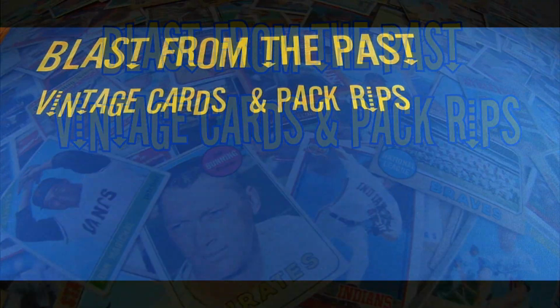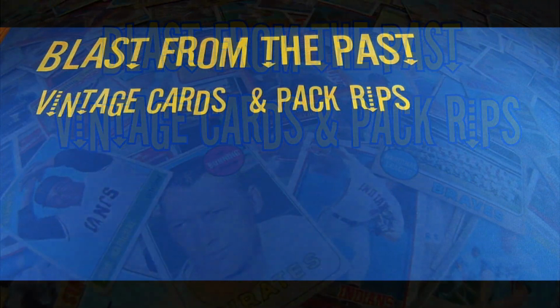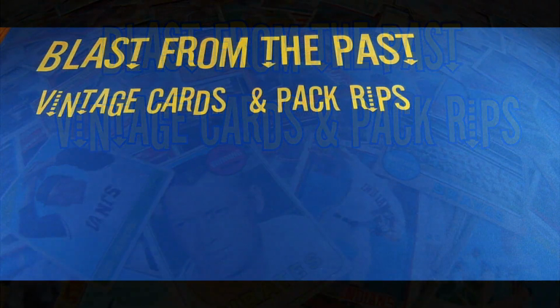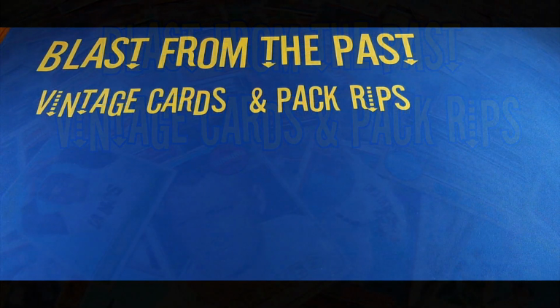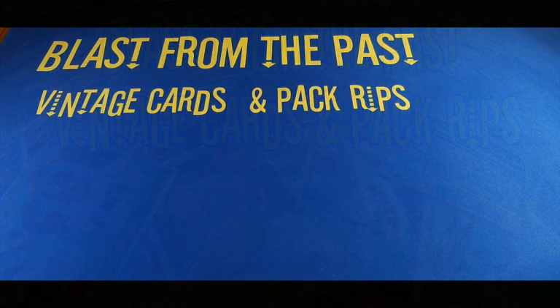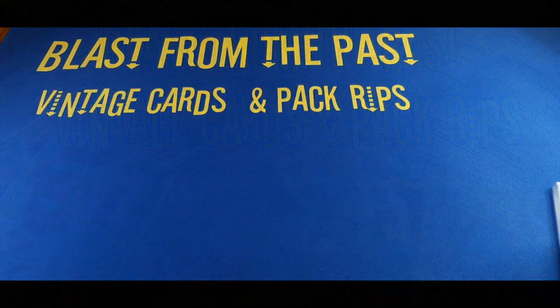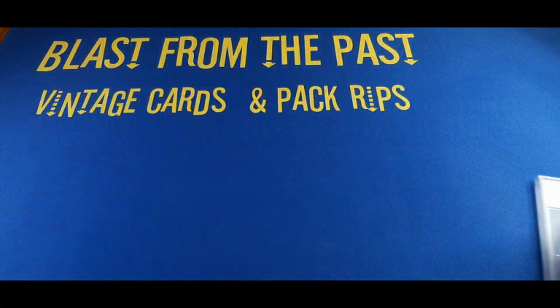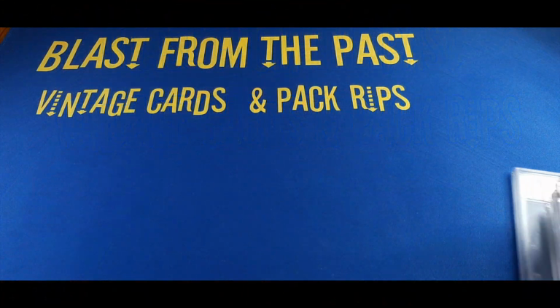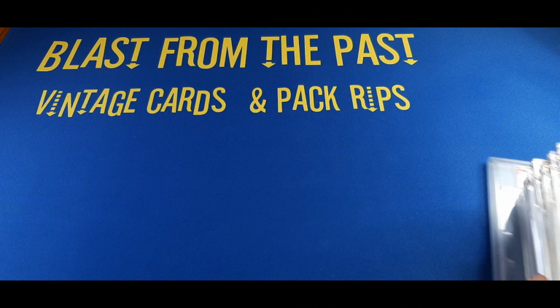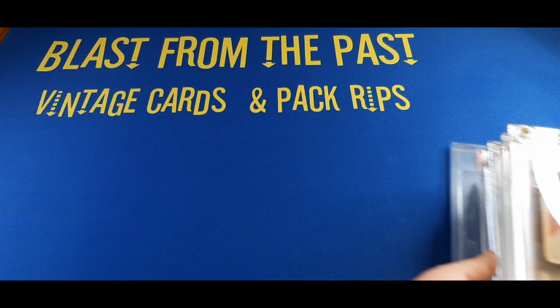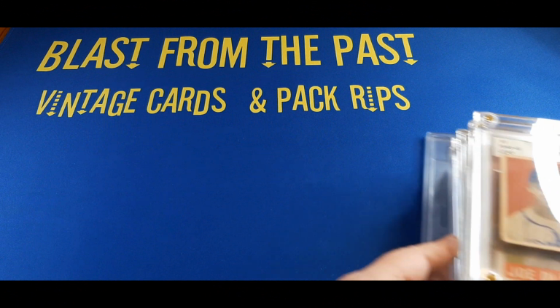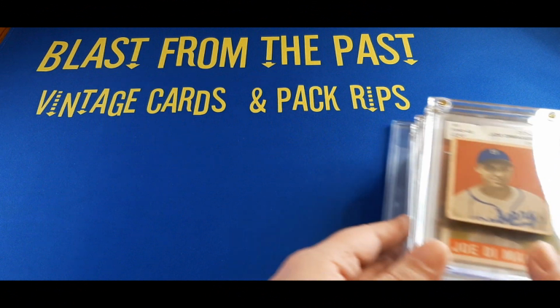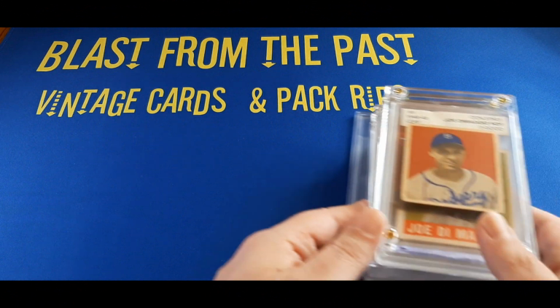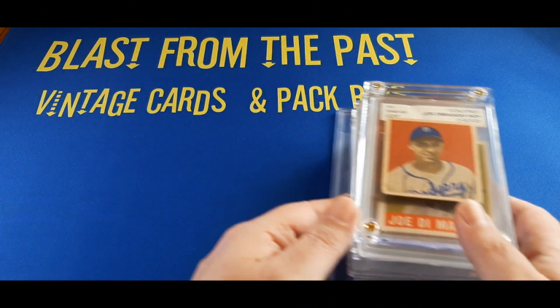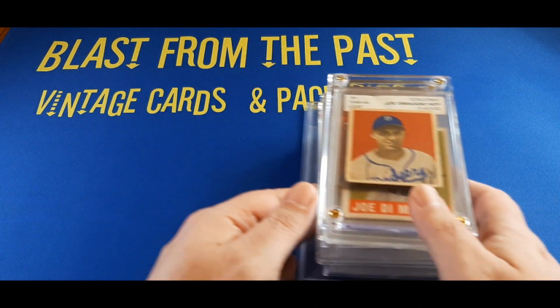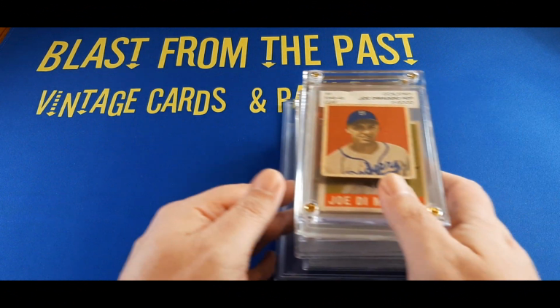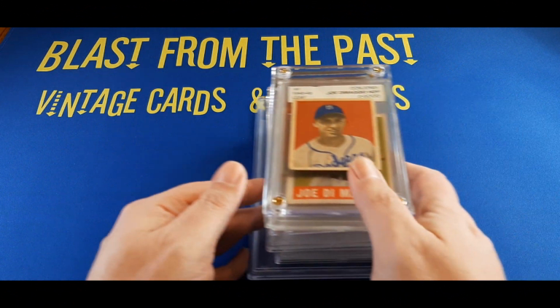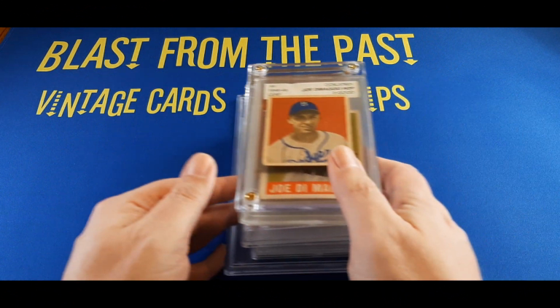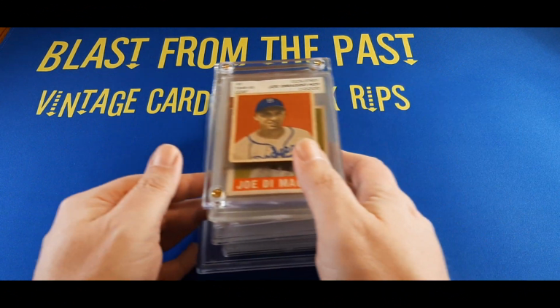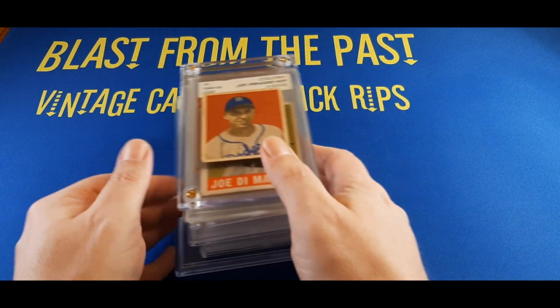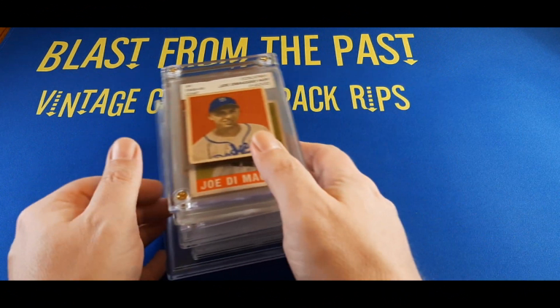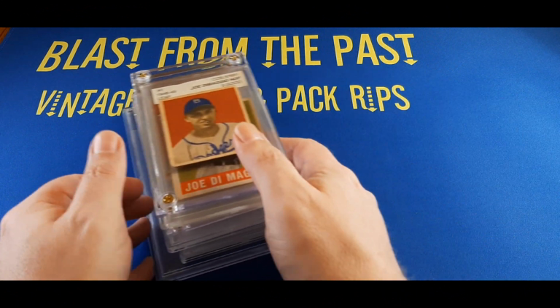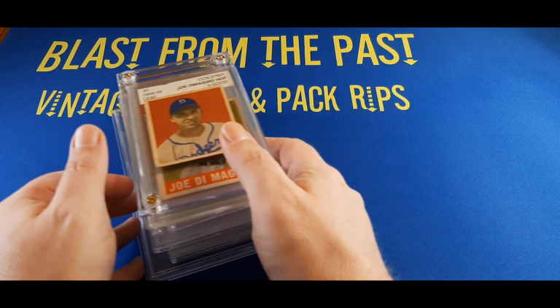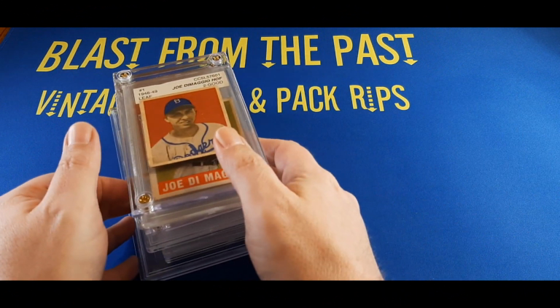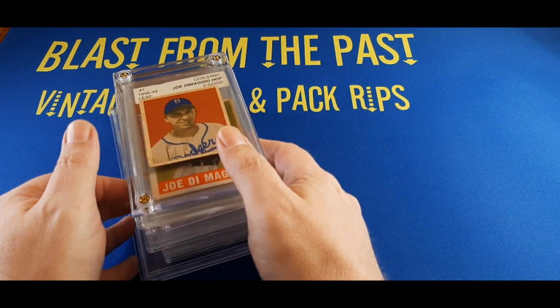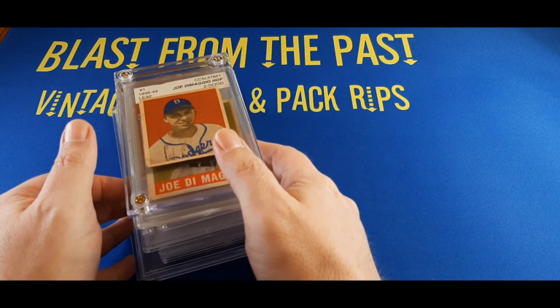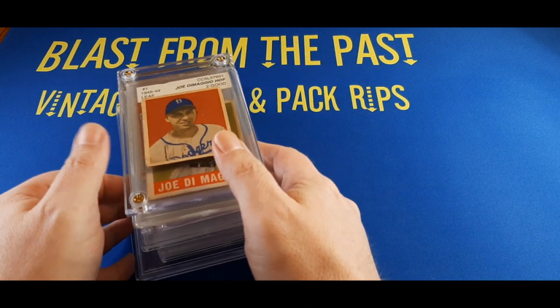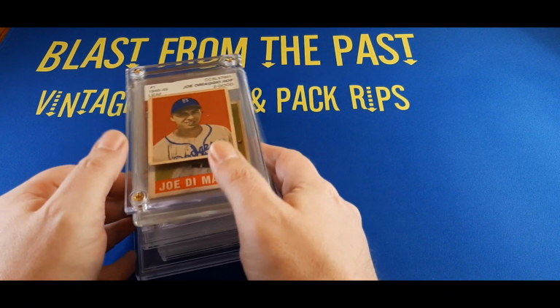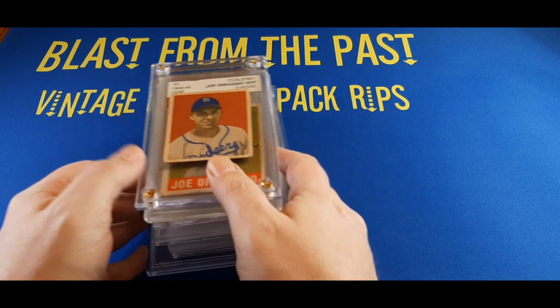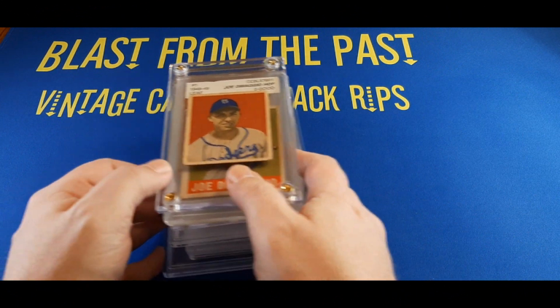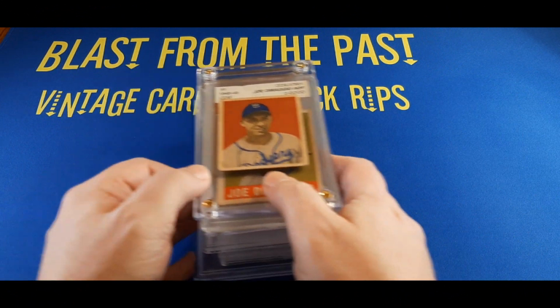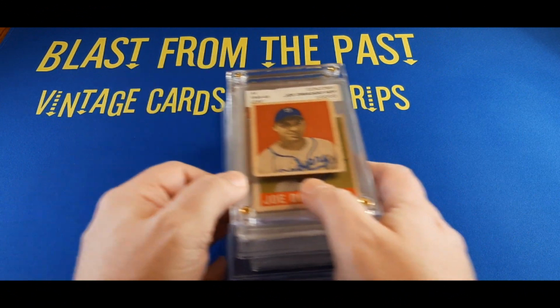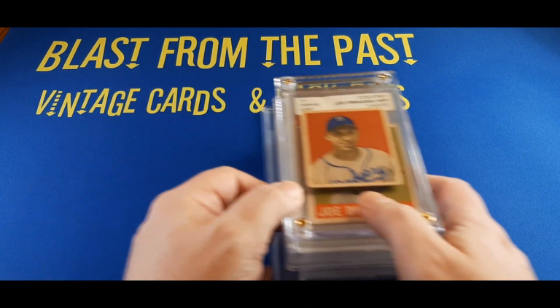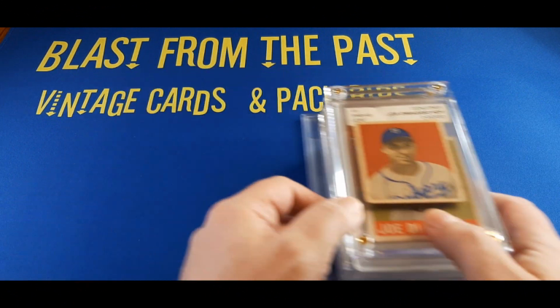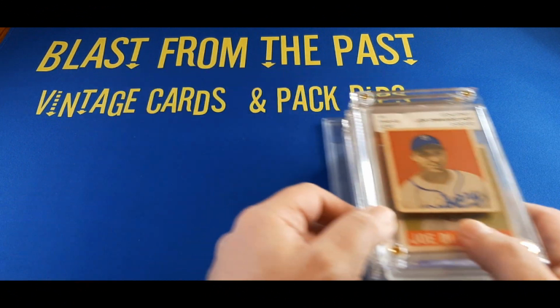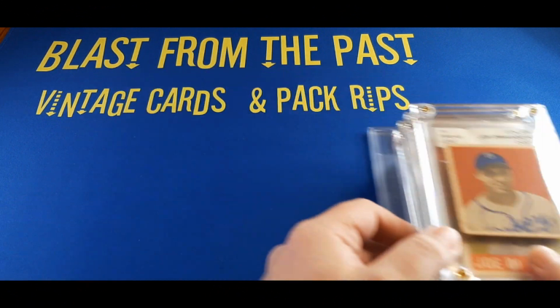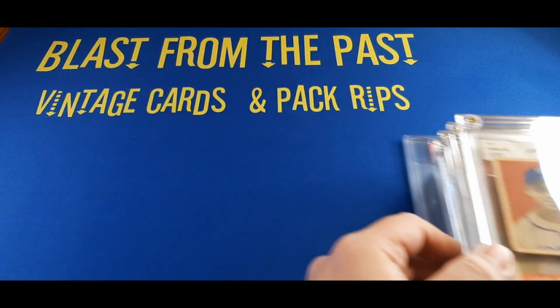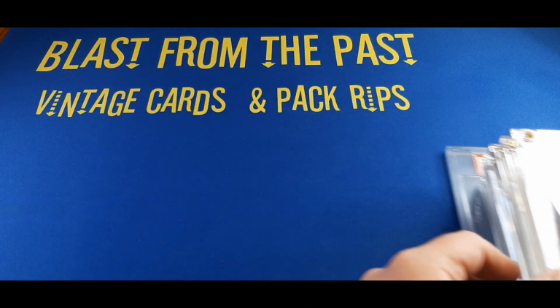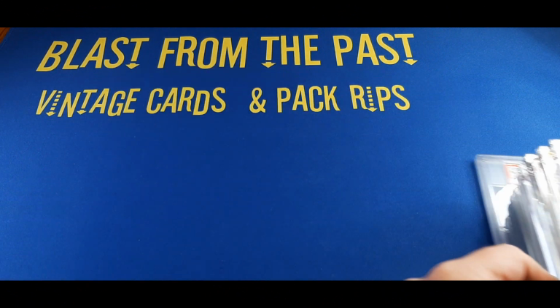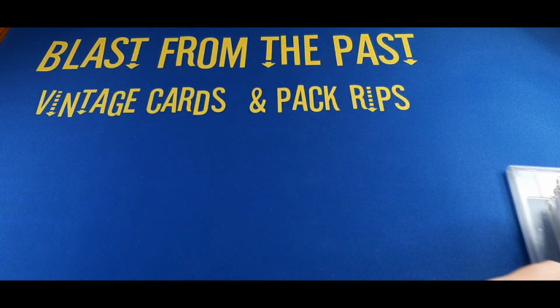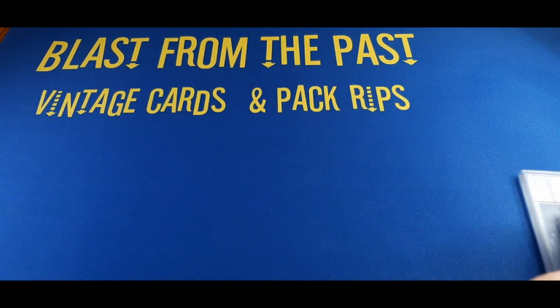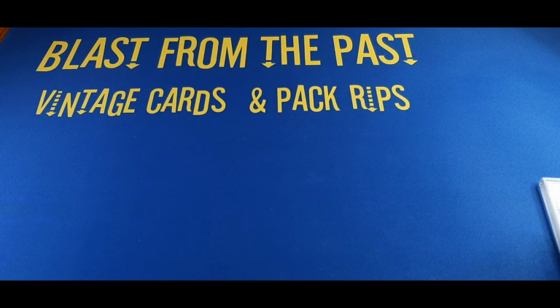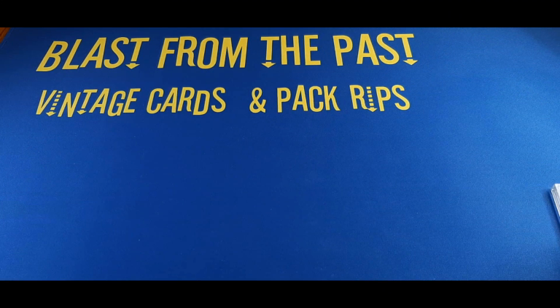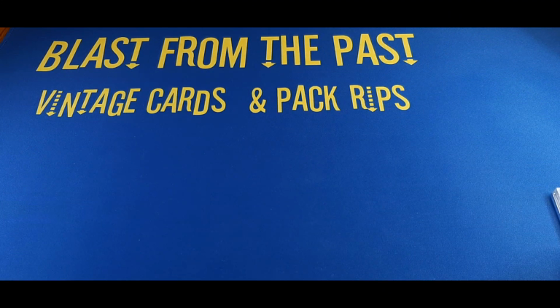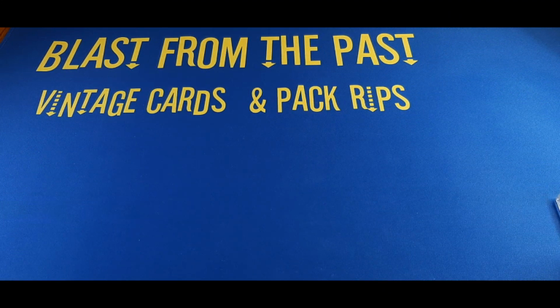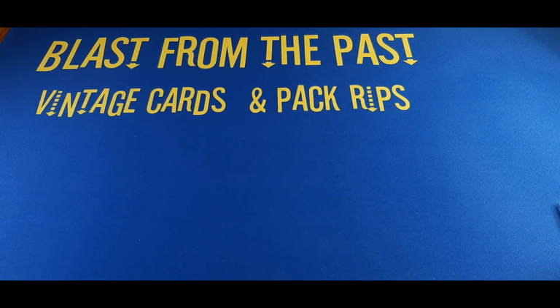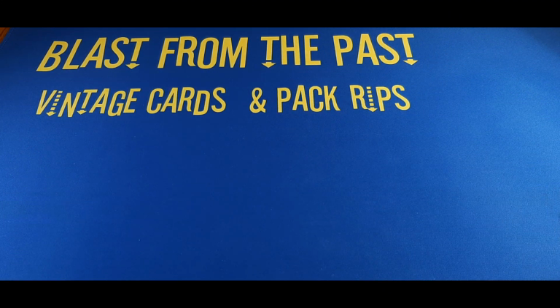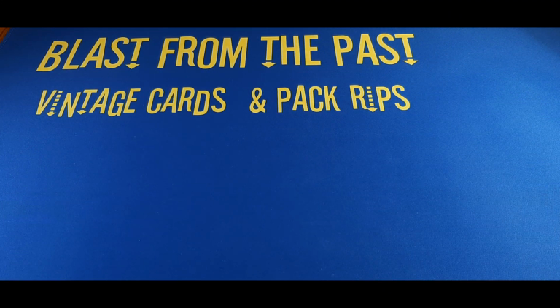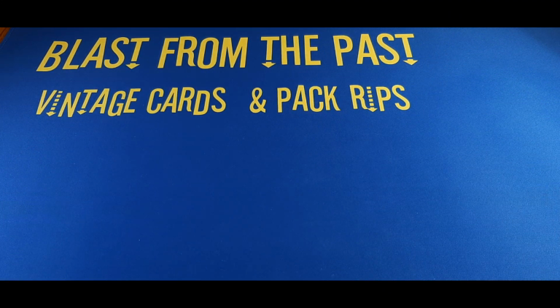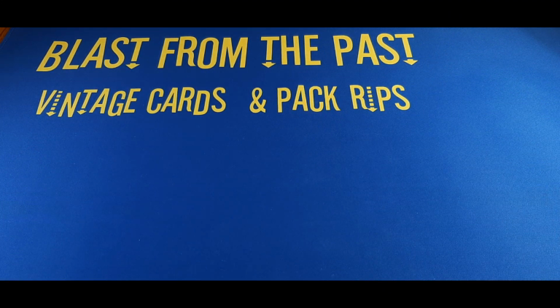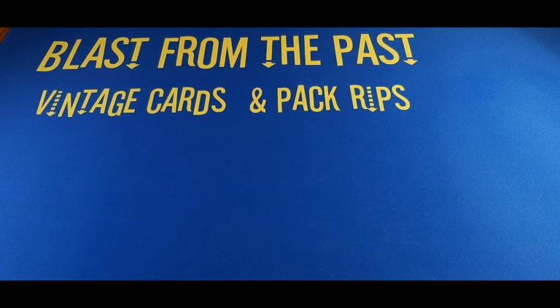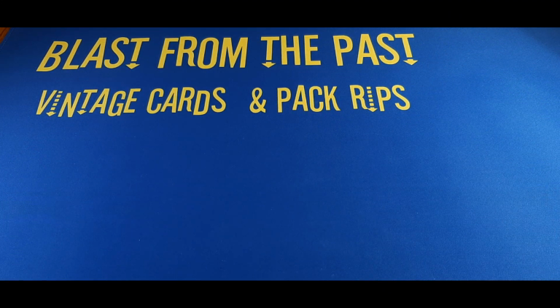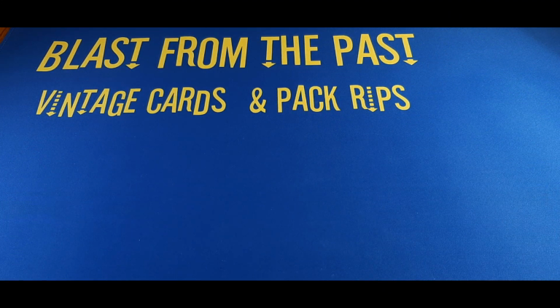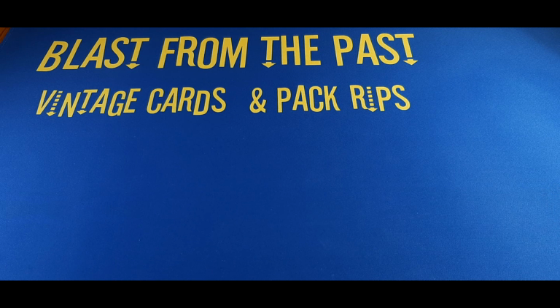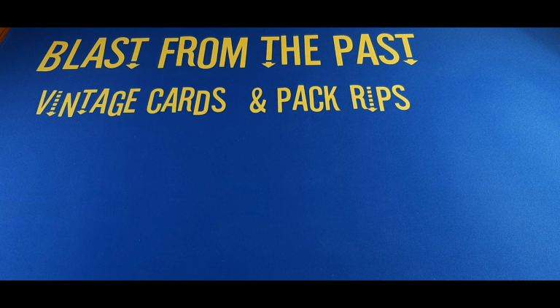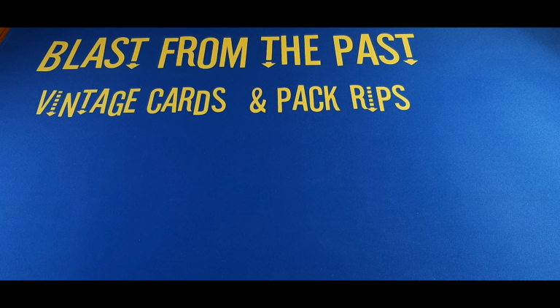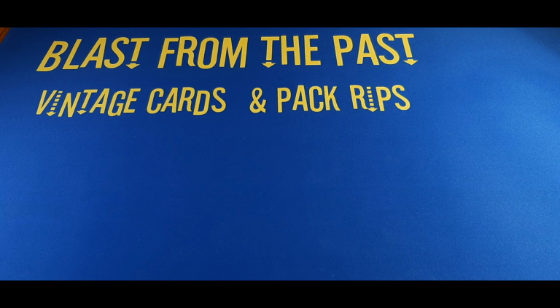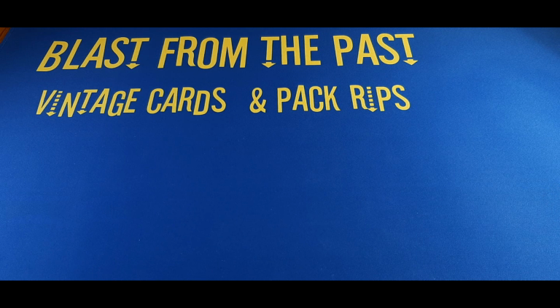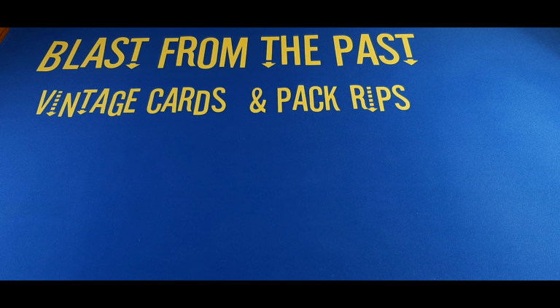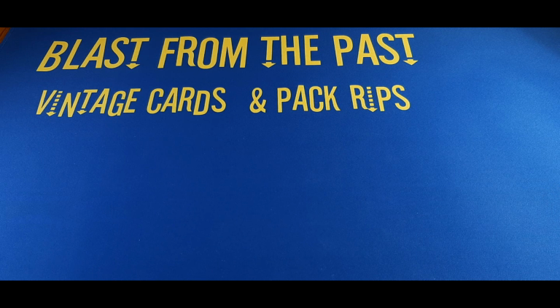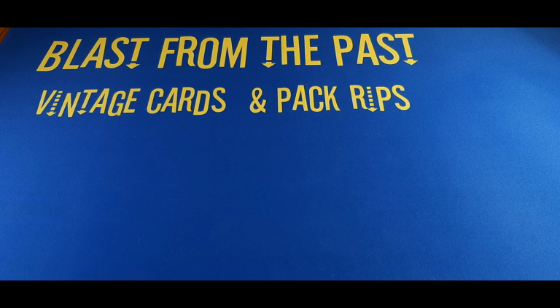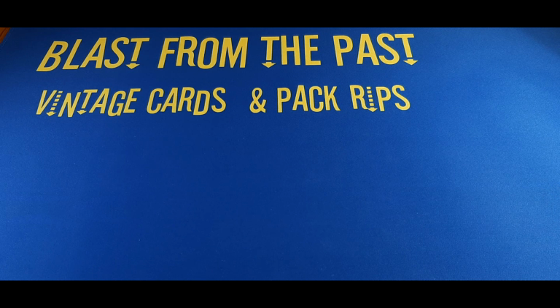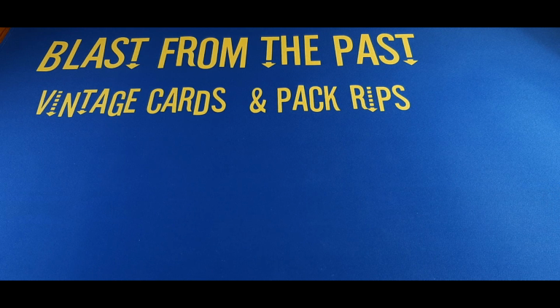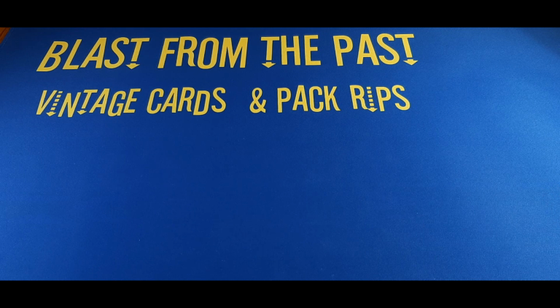Alright folks, here's my stack of vintage cards I'm going to show off here — just a little bit of a preview. I'll put them aside so you don't get too much of a sneak peek.